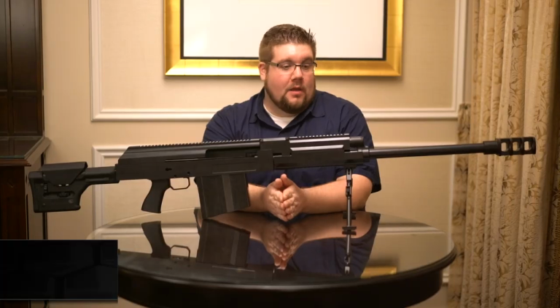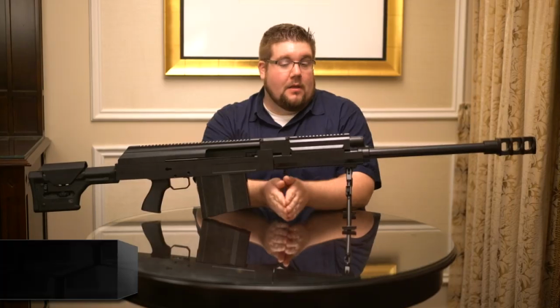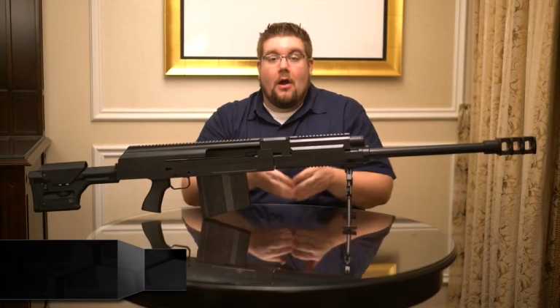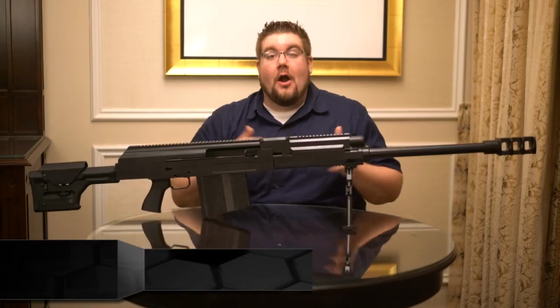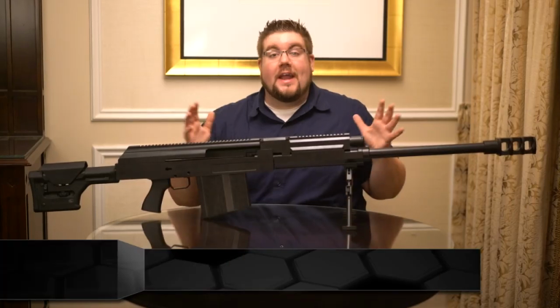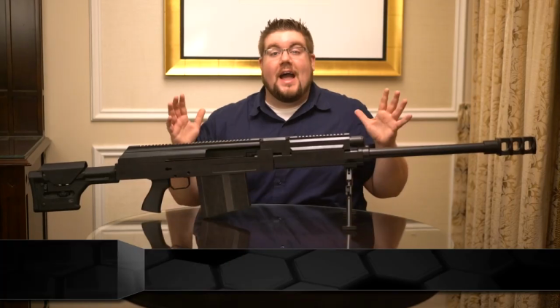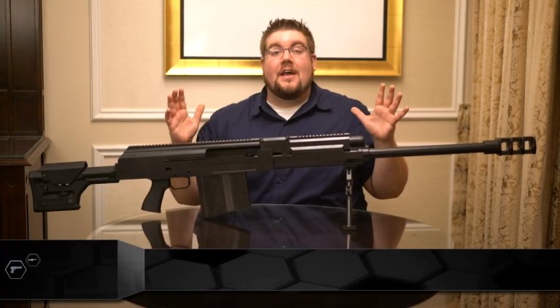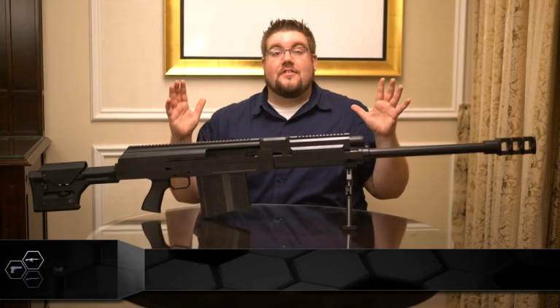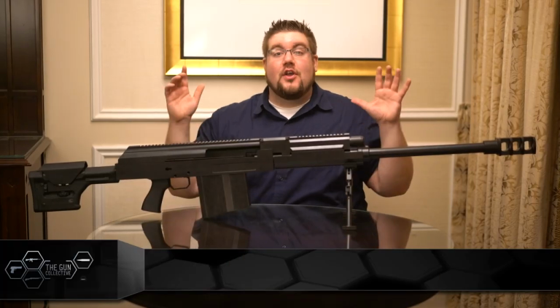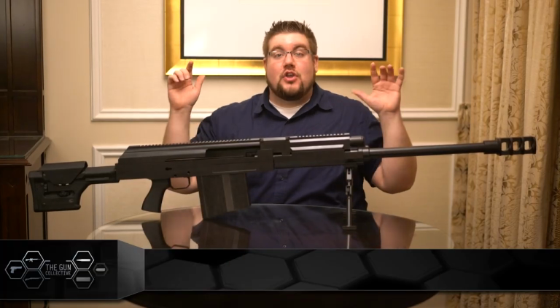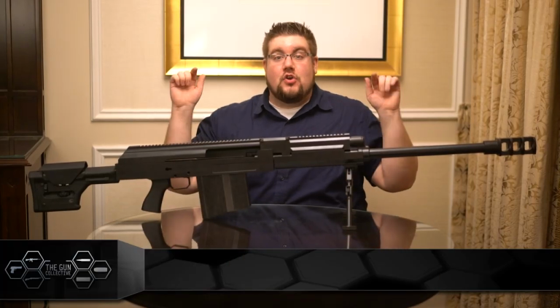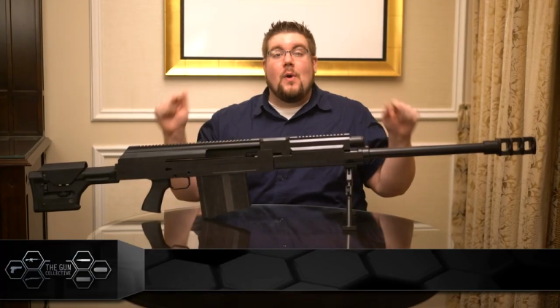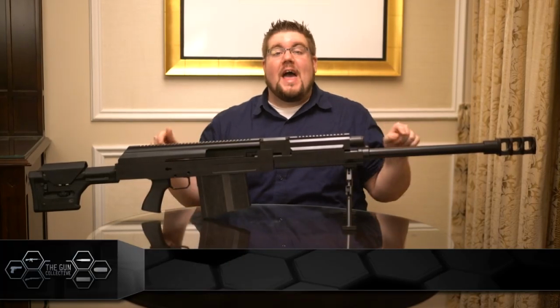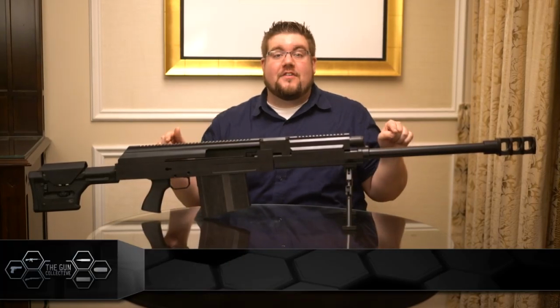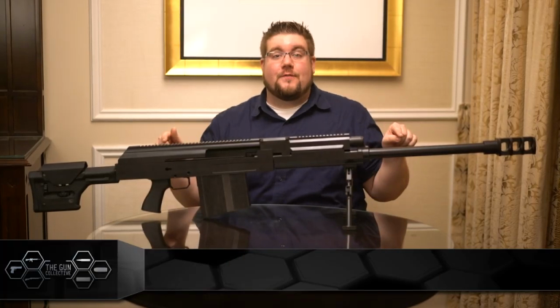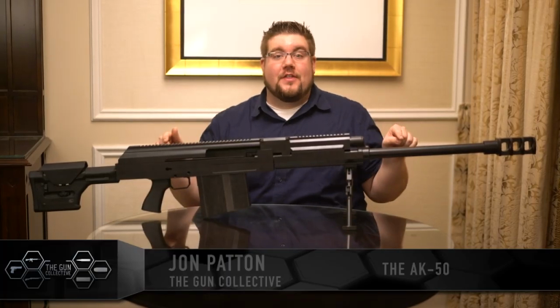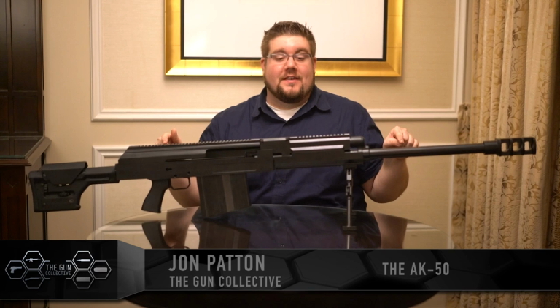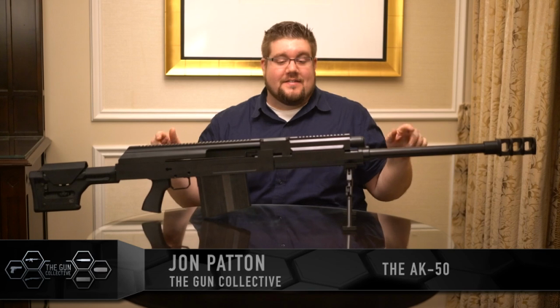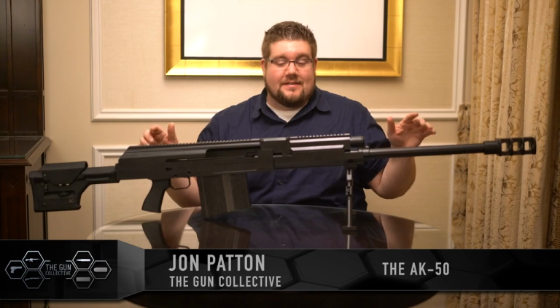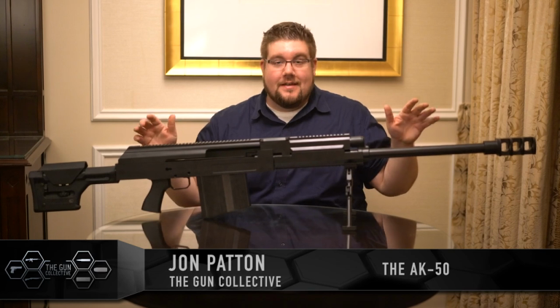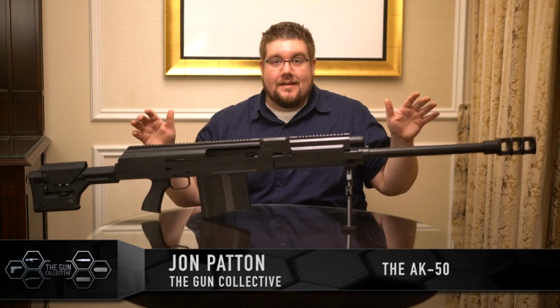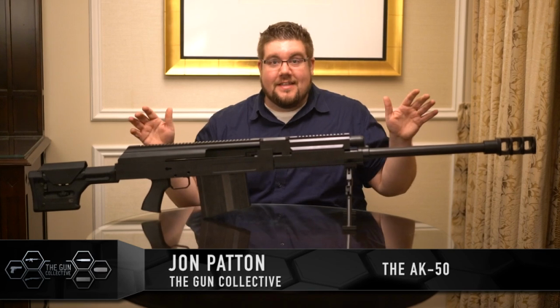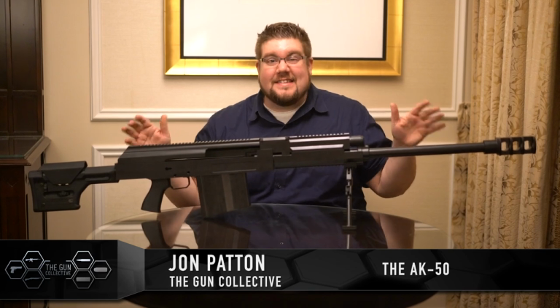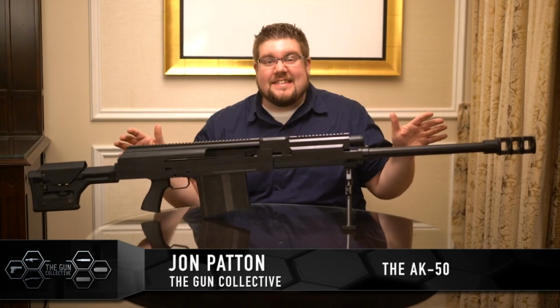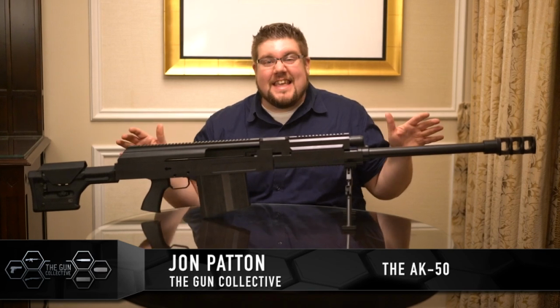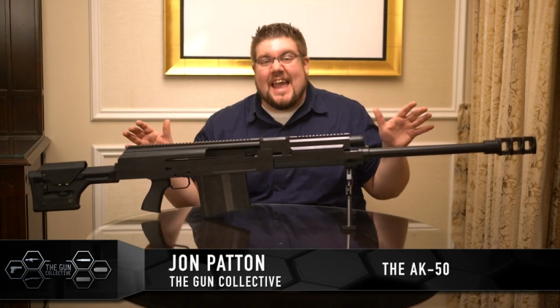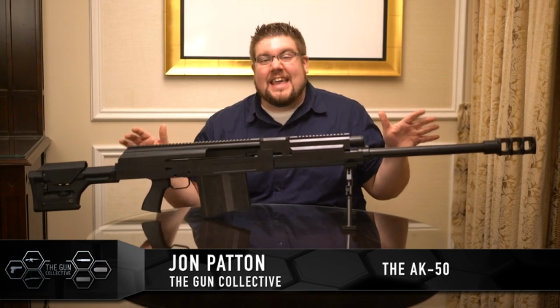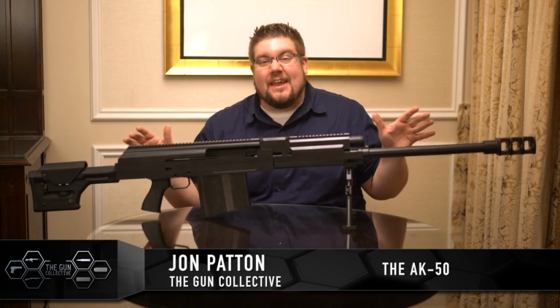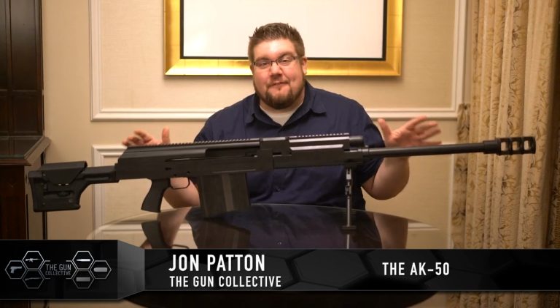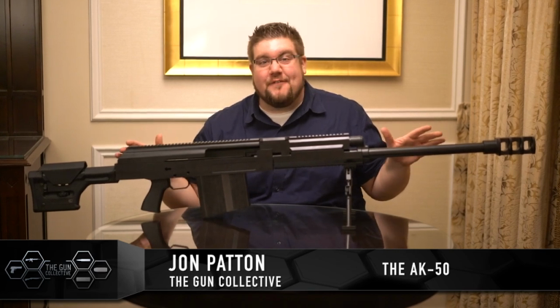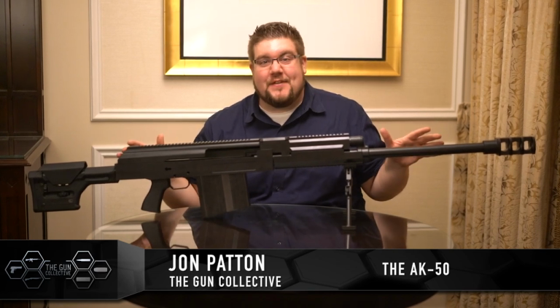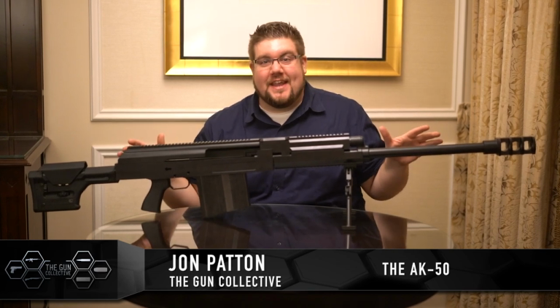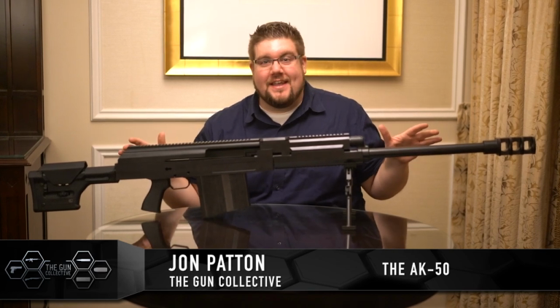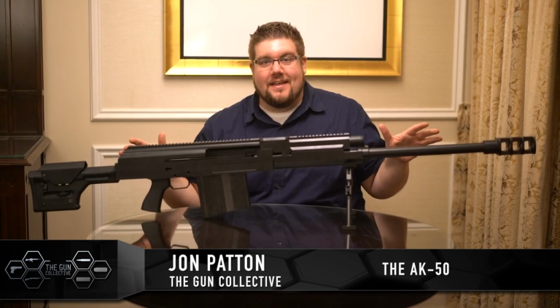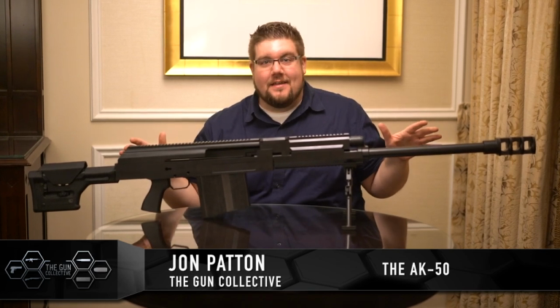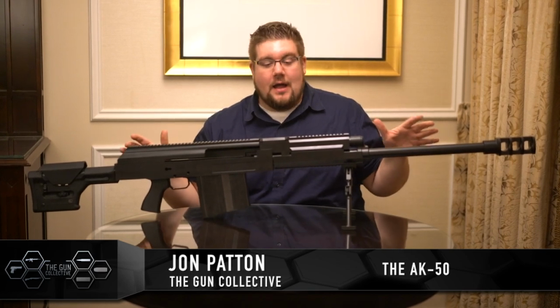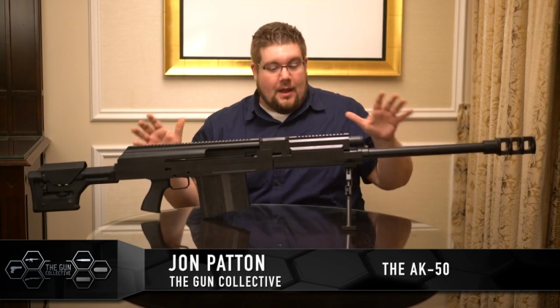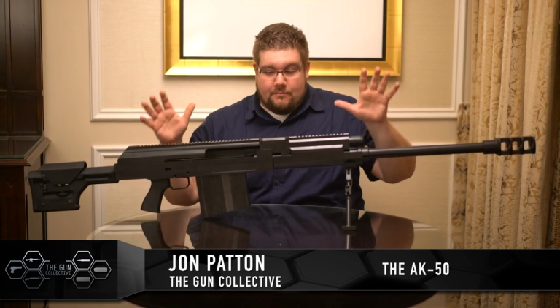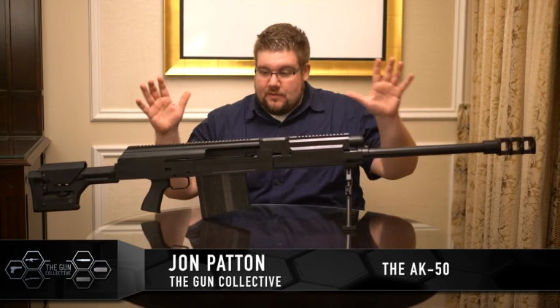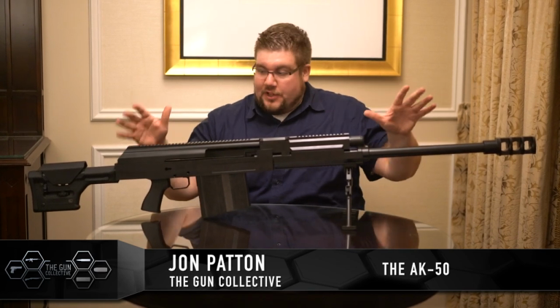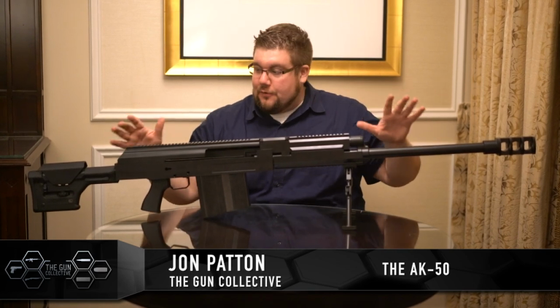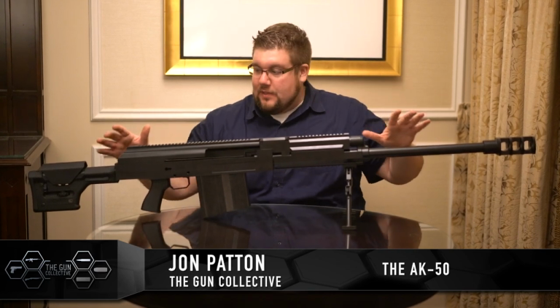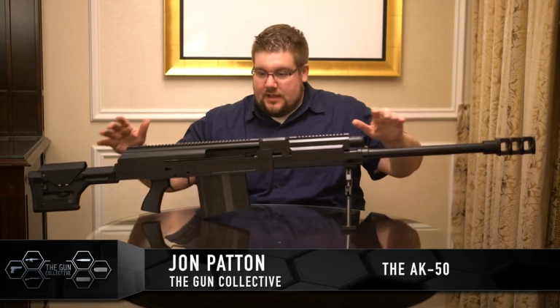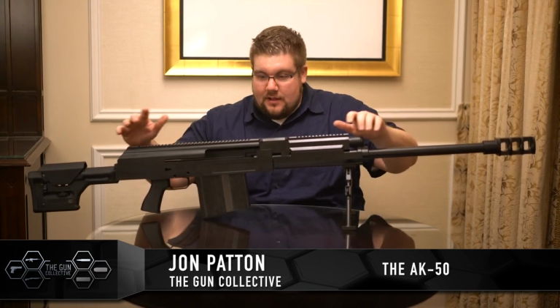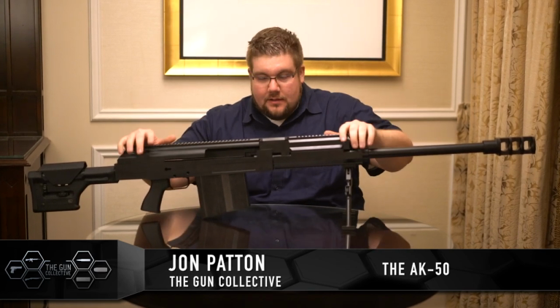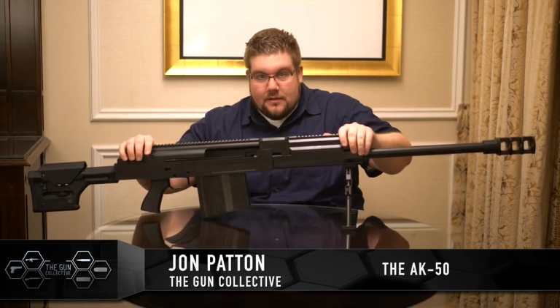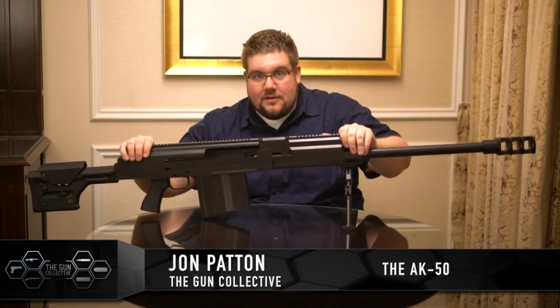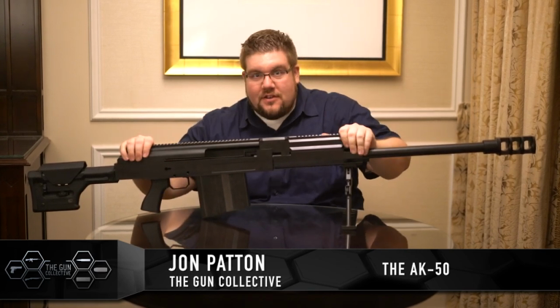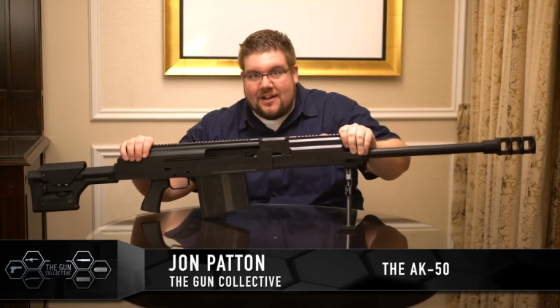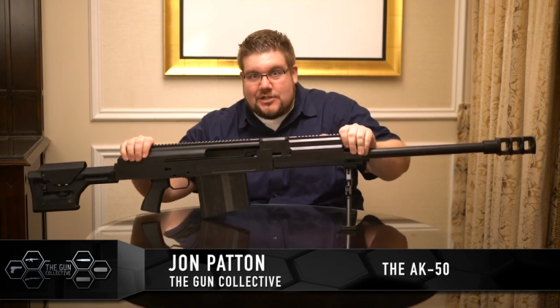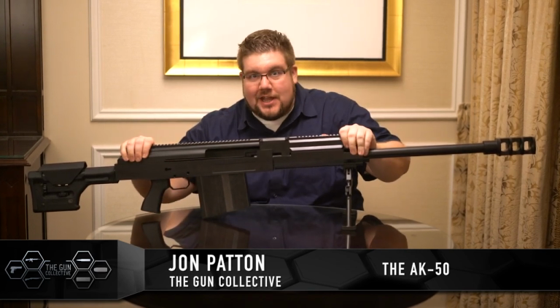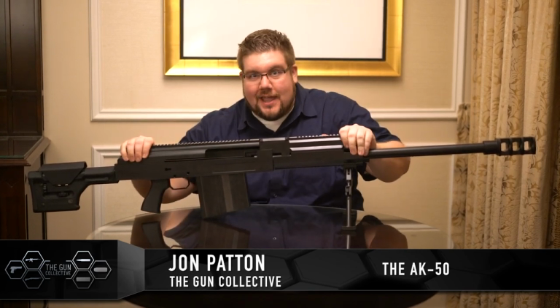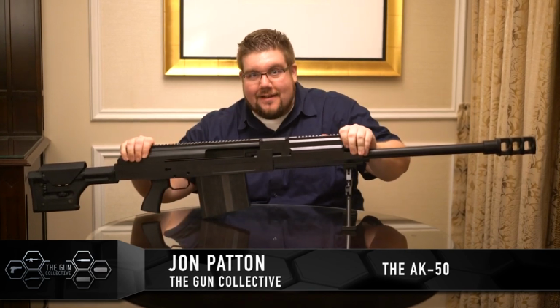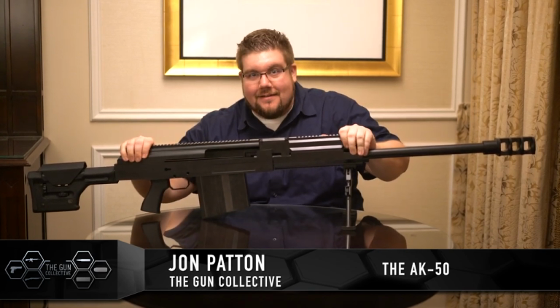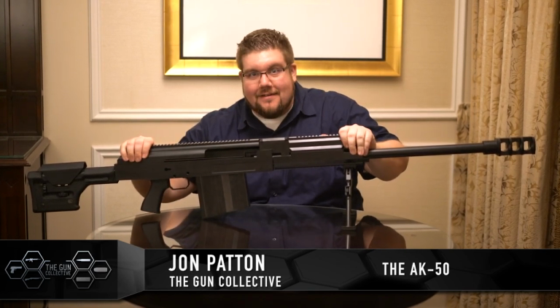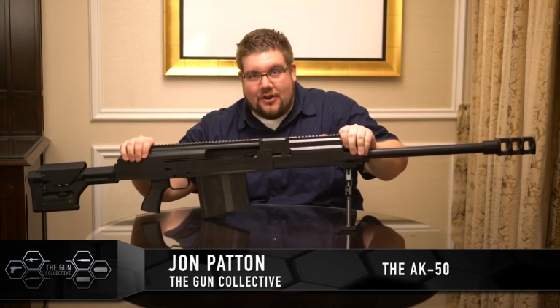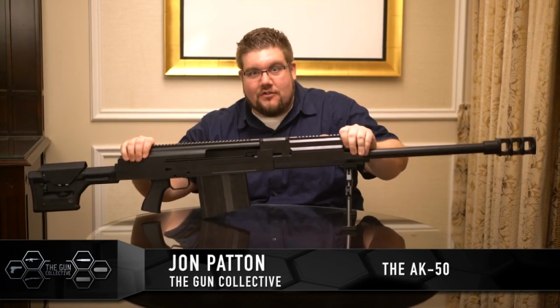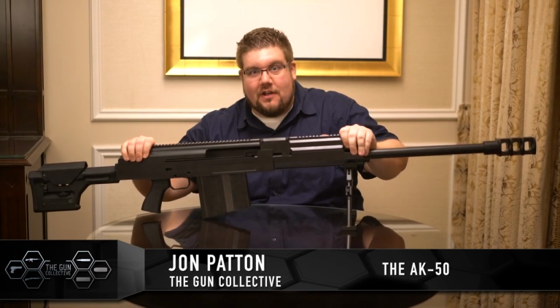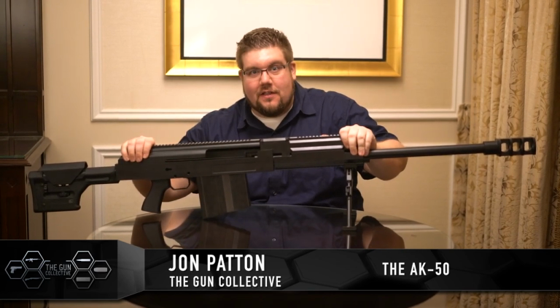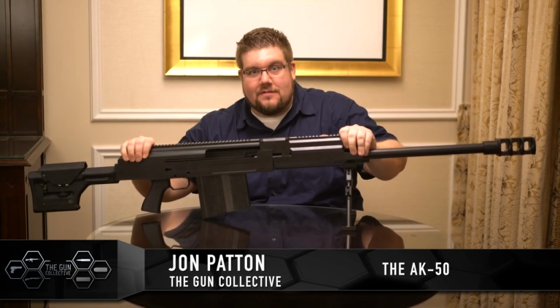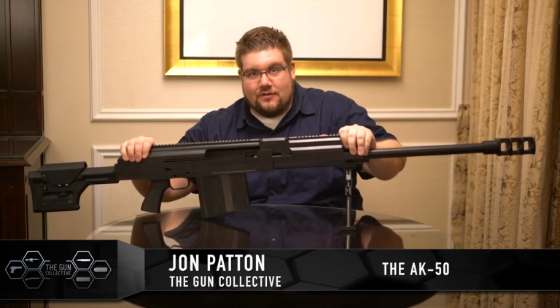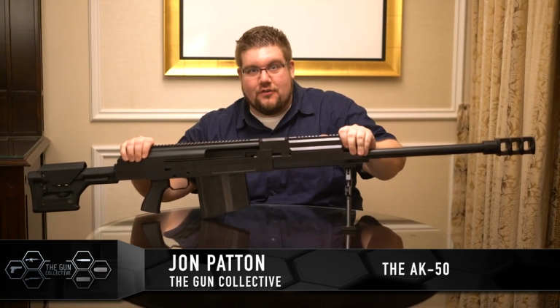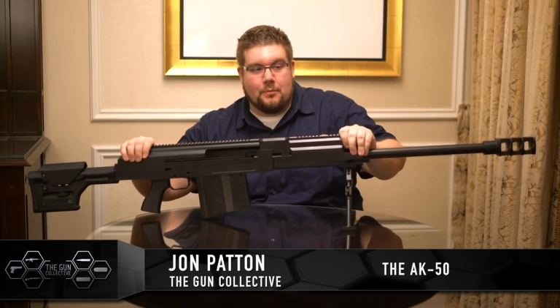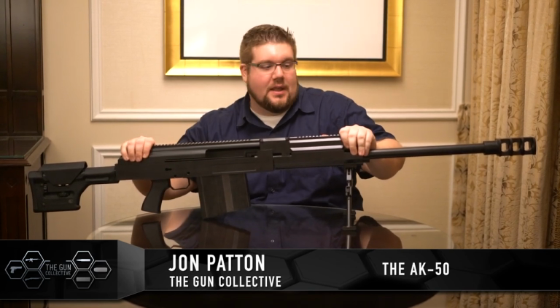Alright guys, you asked for this. This is the AK-50. I'm literally touching it. Are you jealous? You should be.